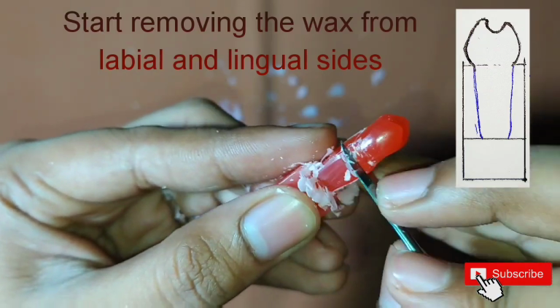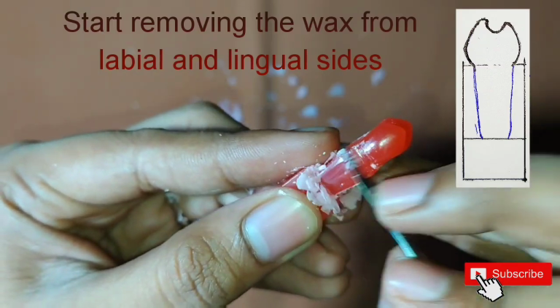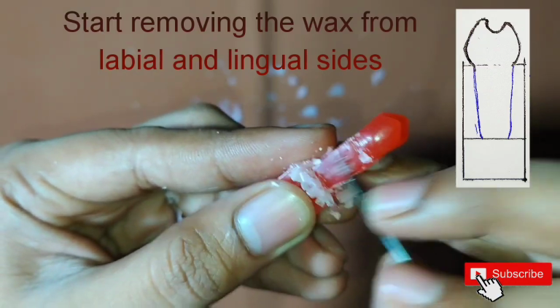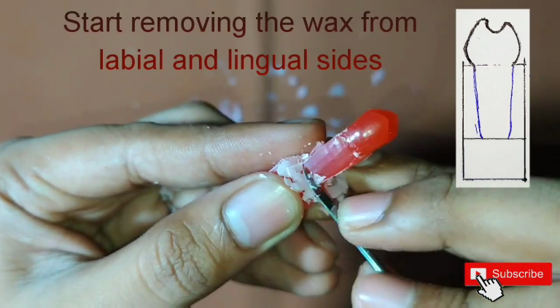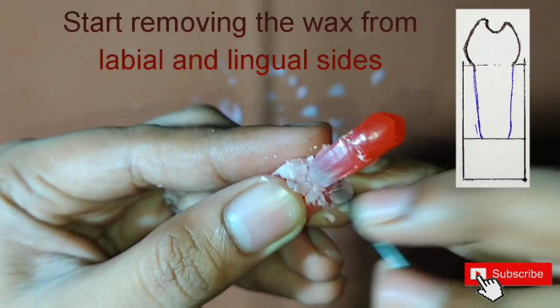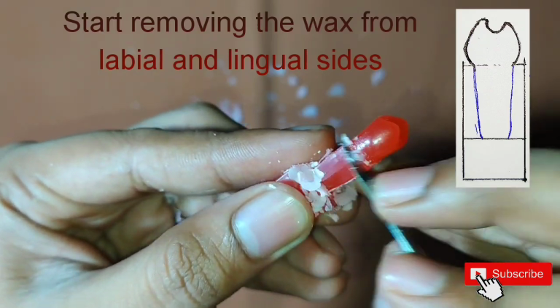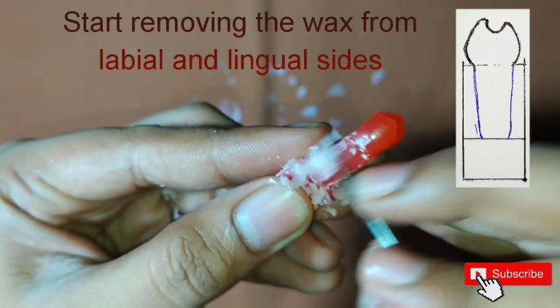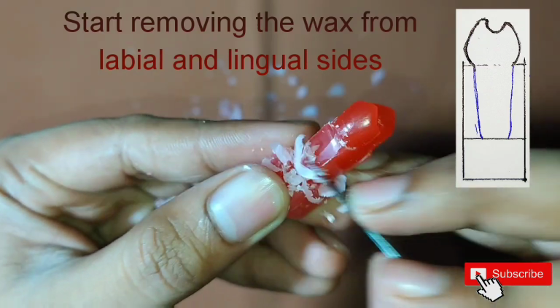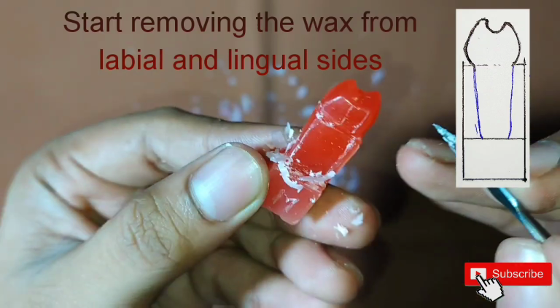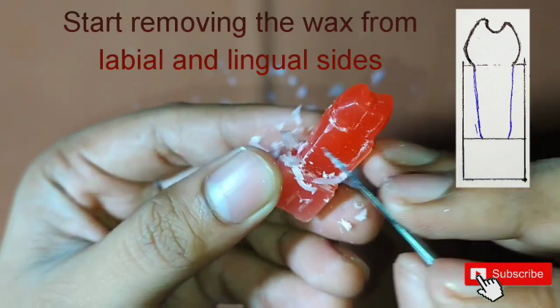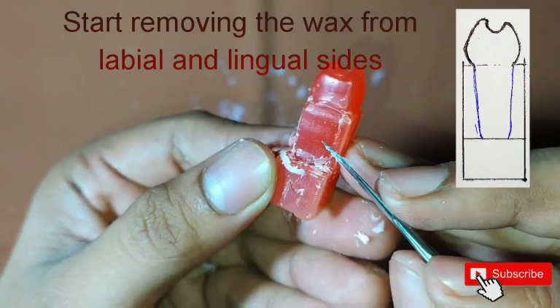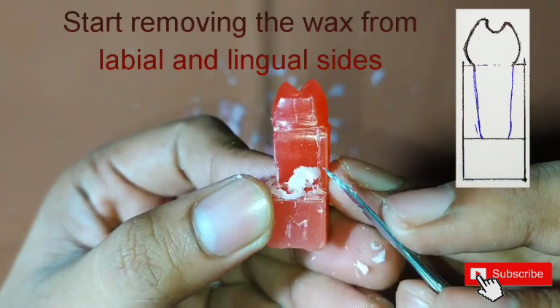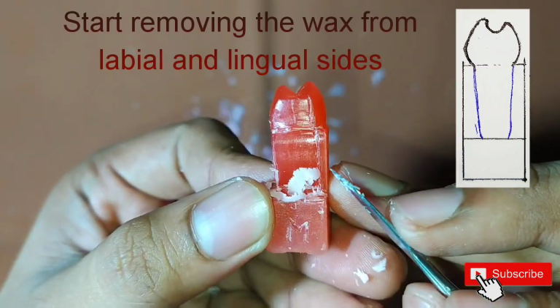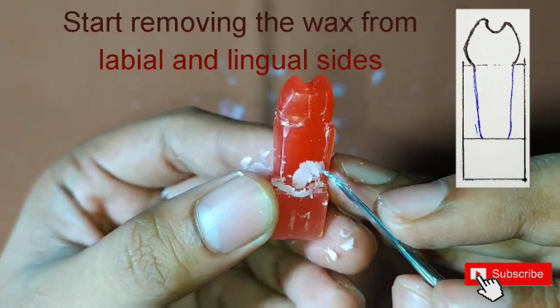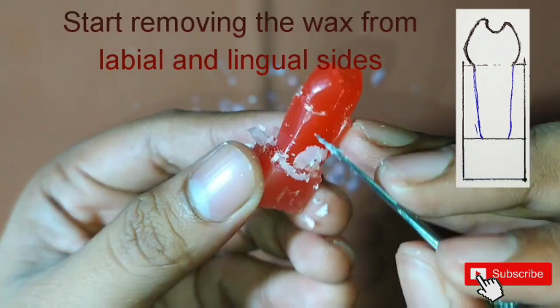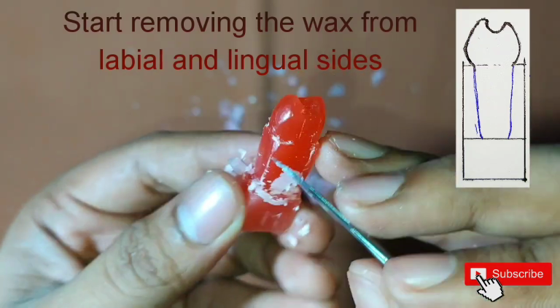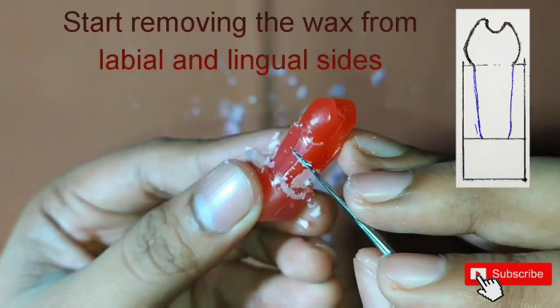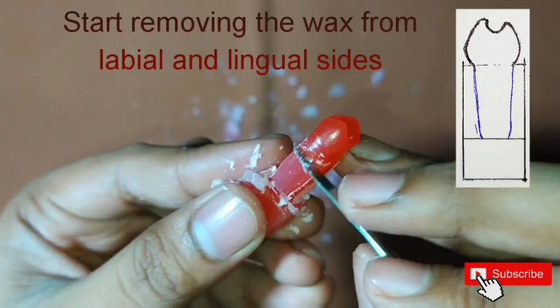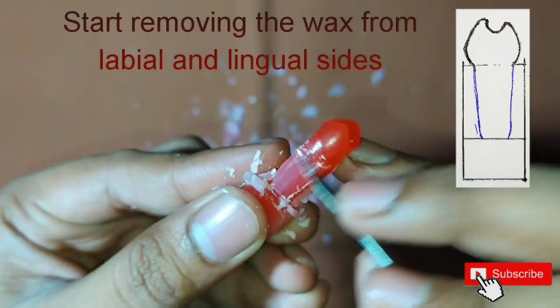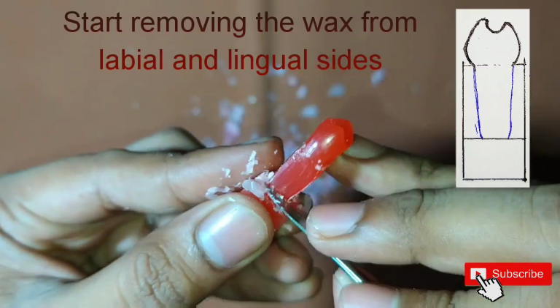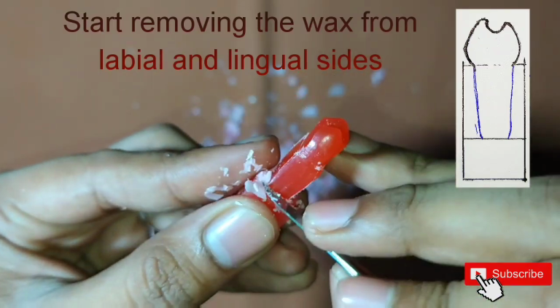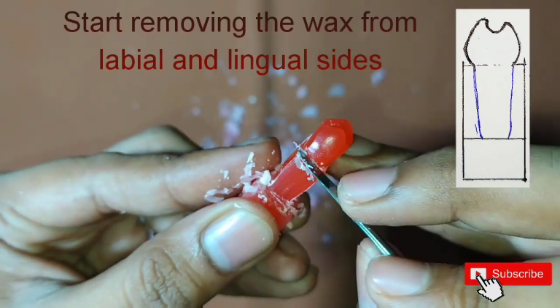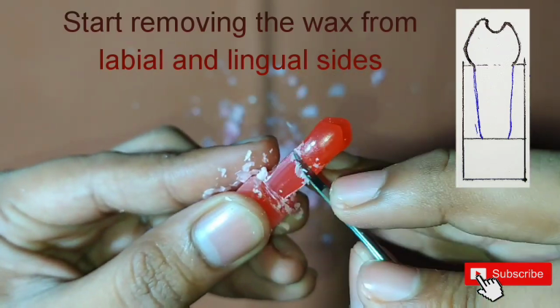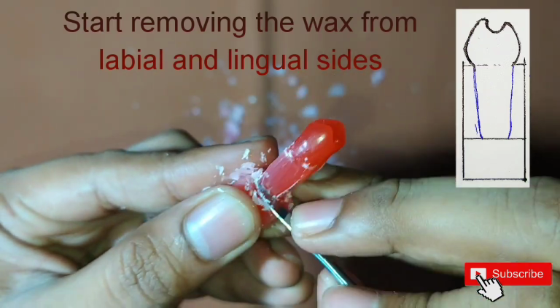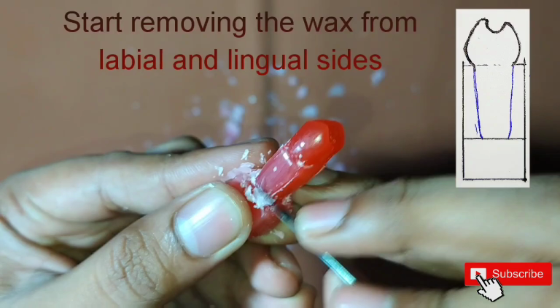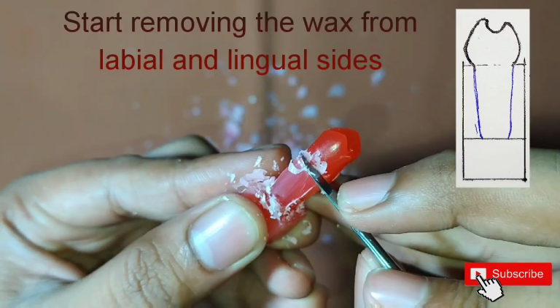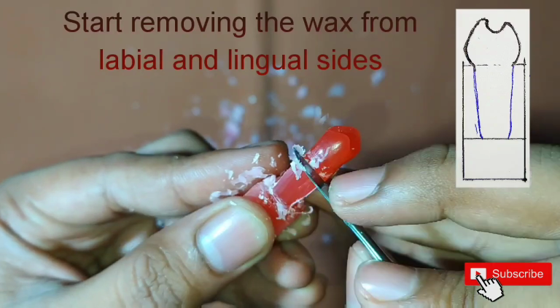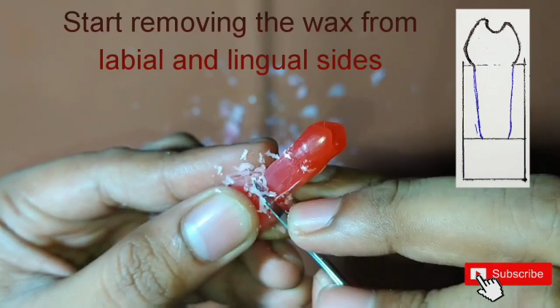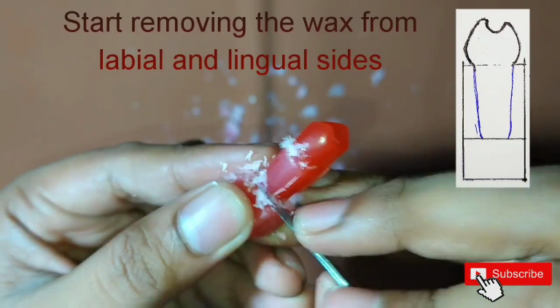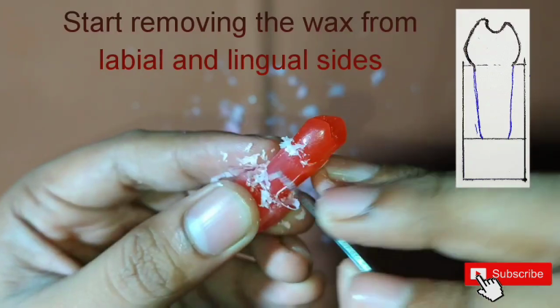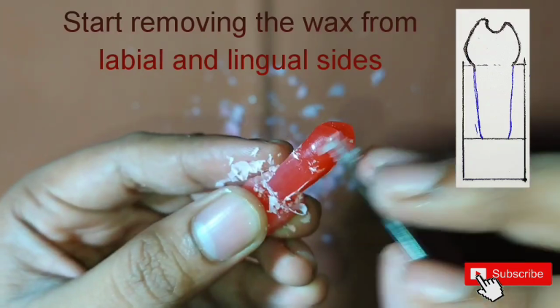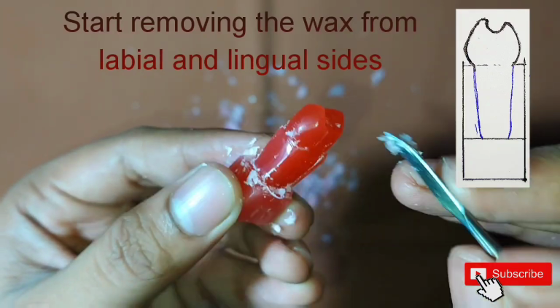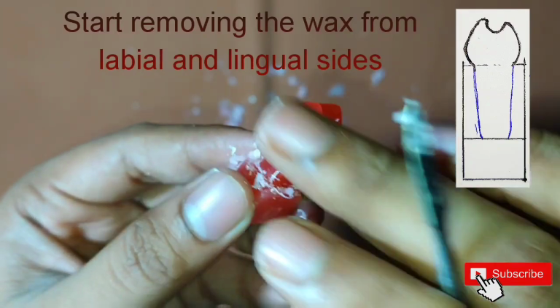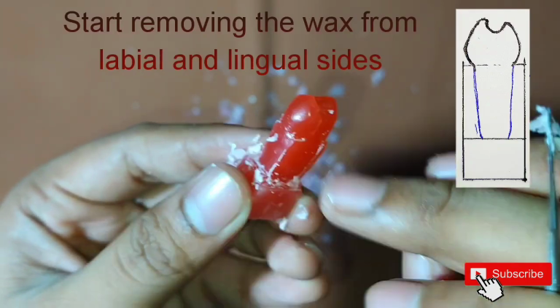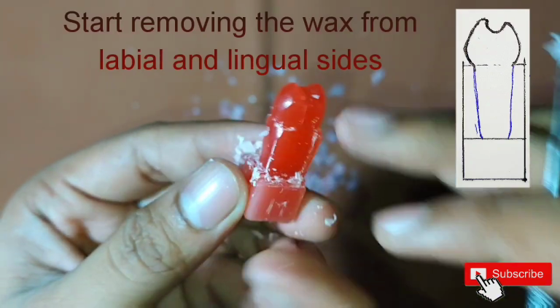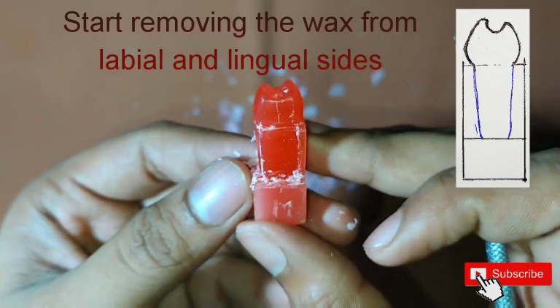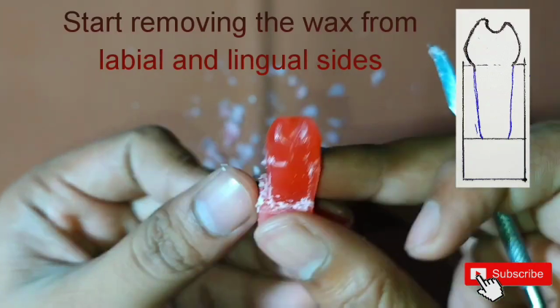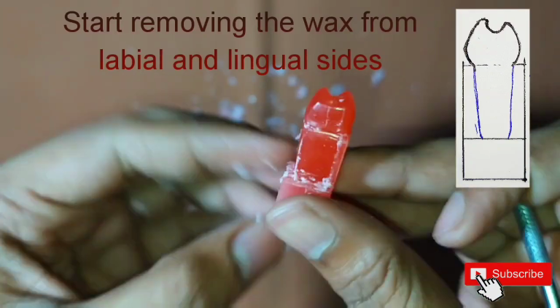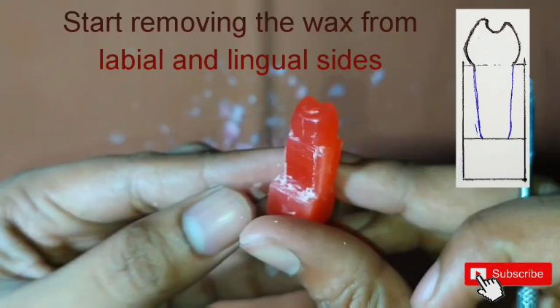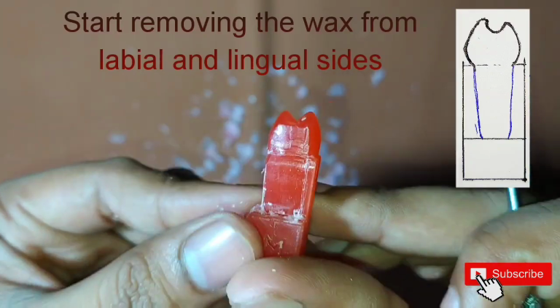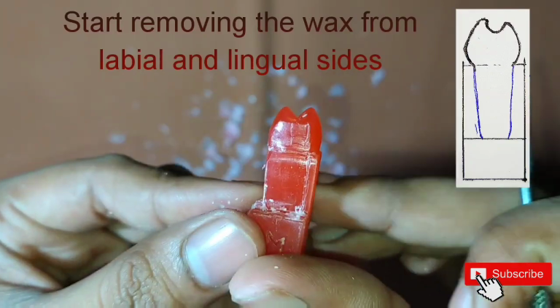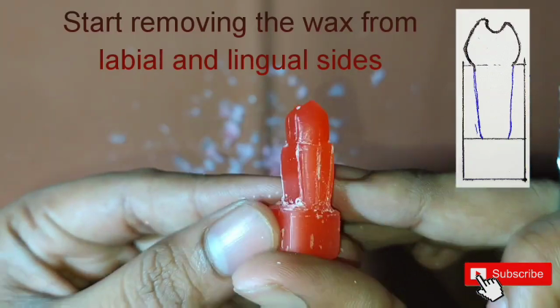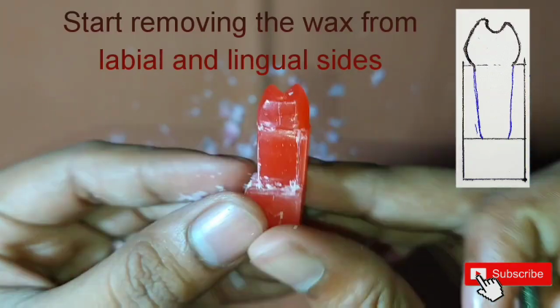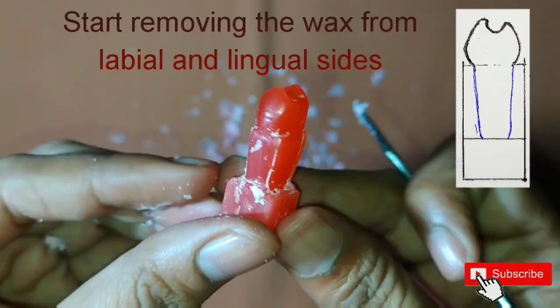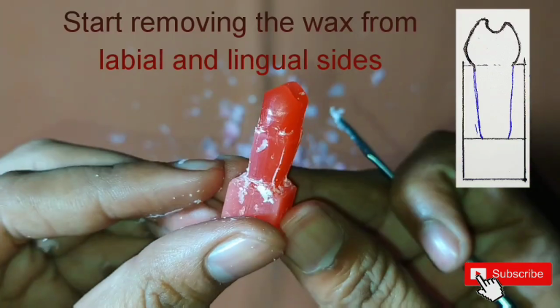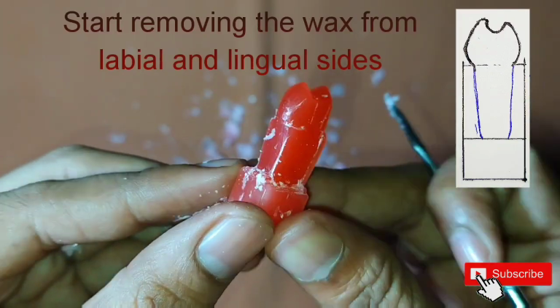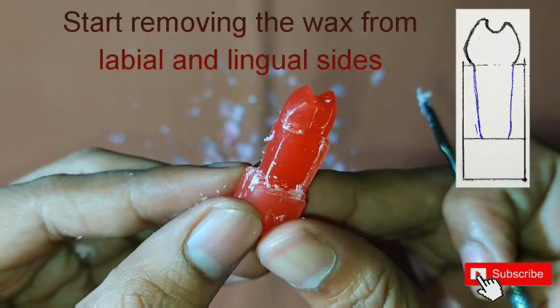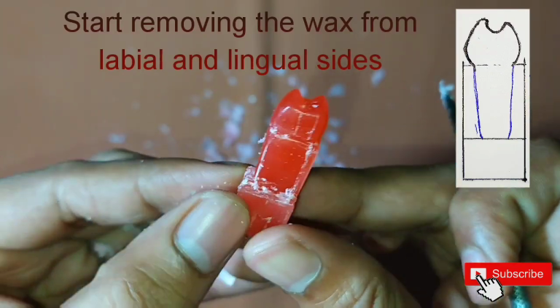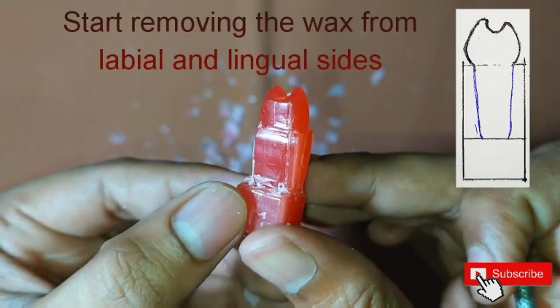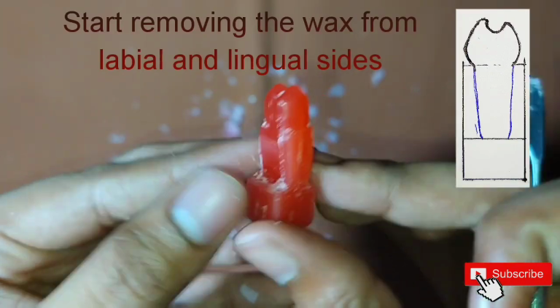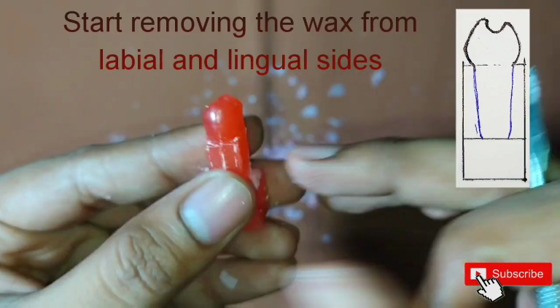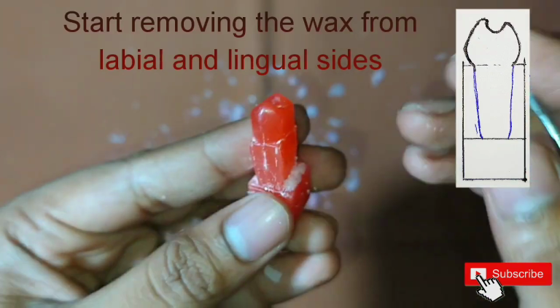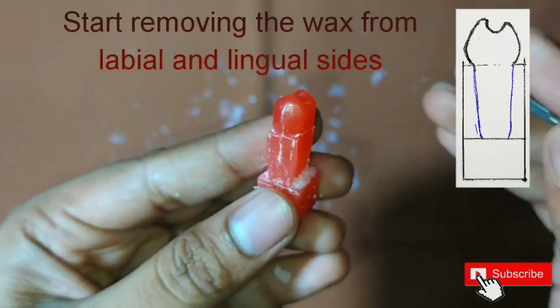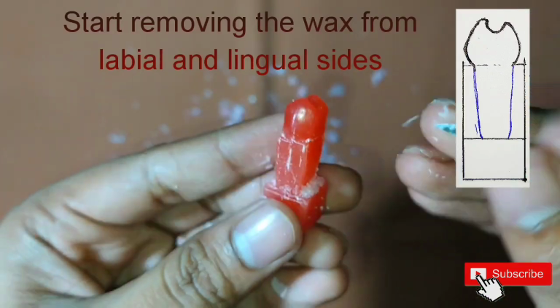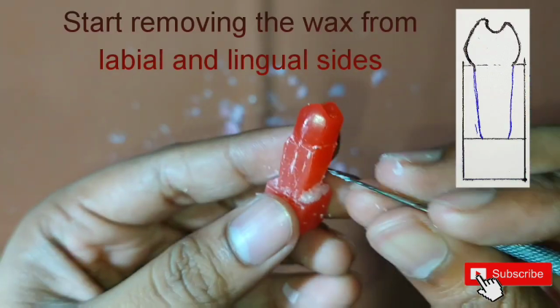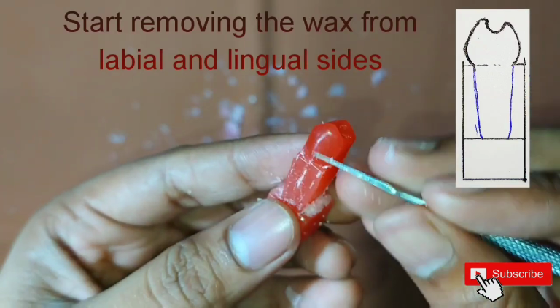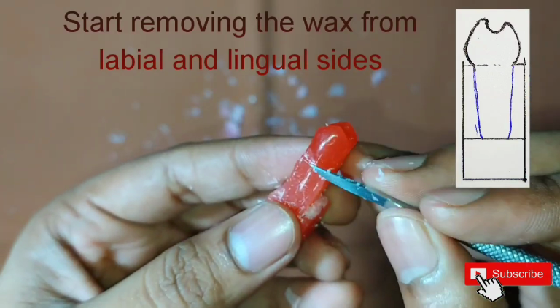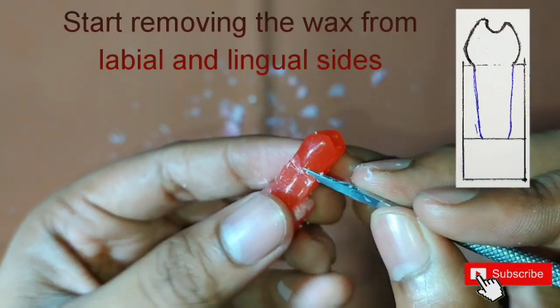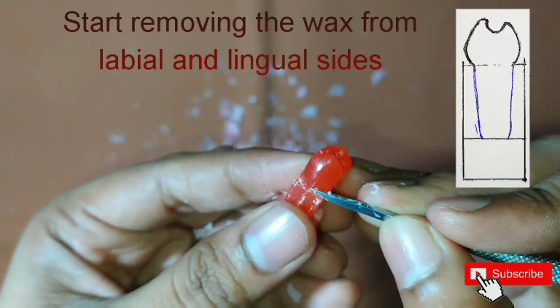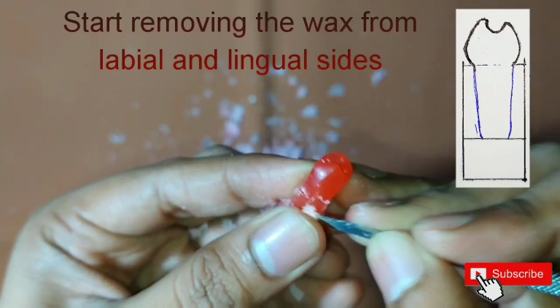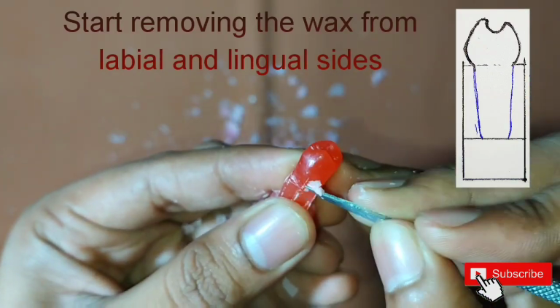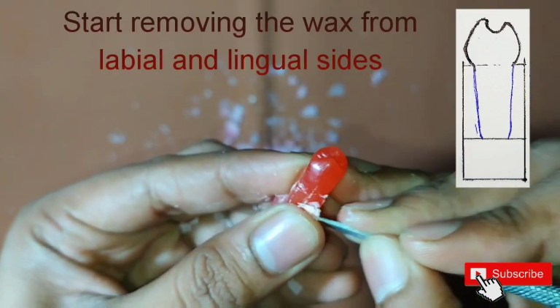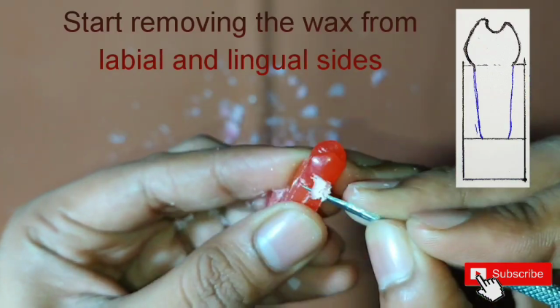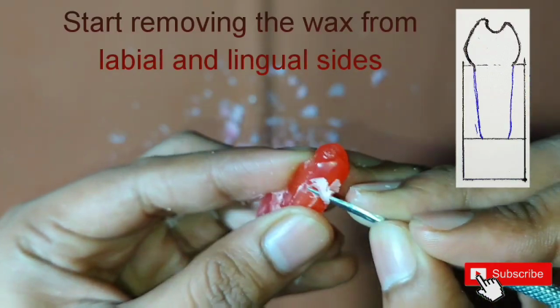We can see here that the edges are getting sharp, so we will make them smooth and round.